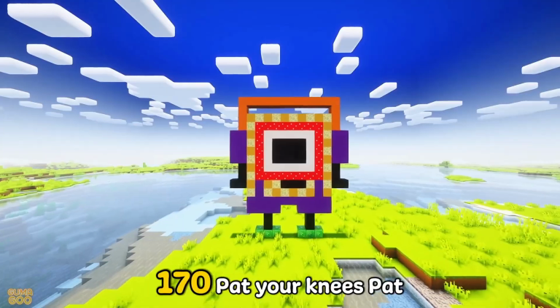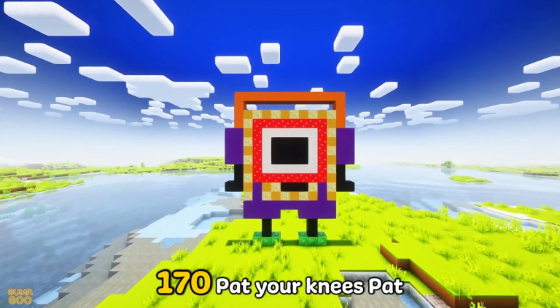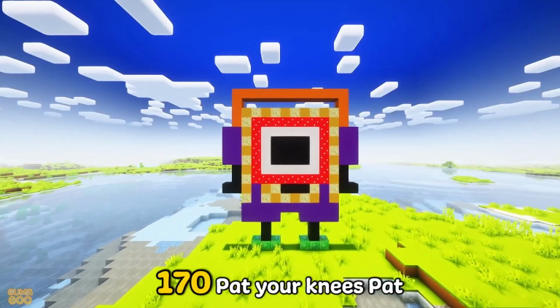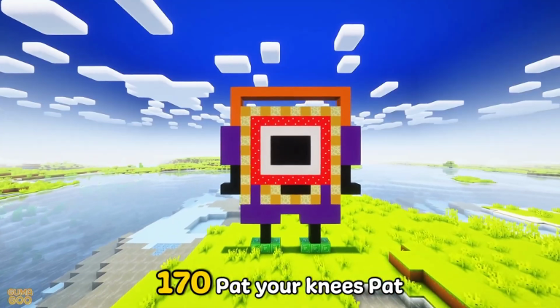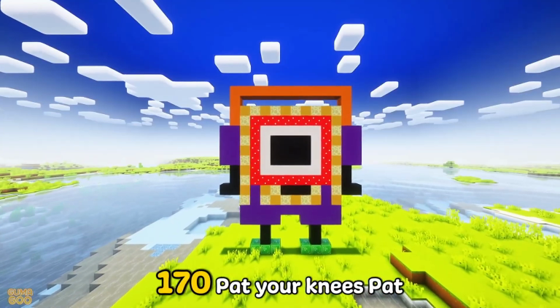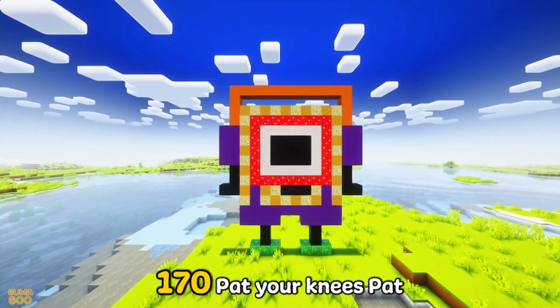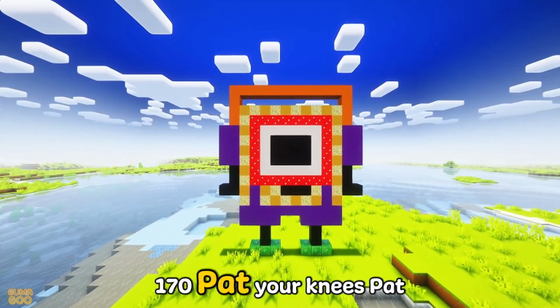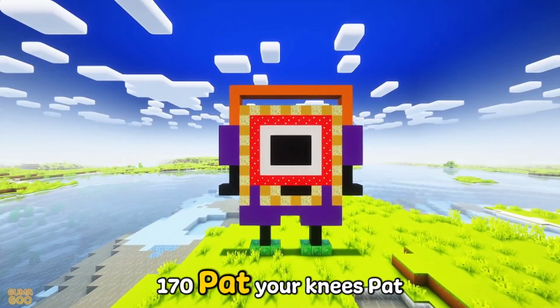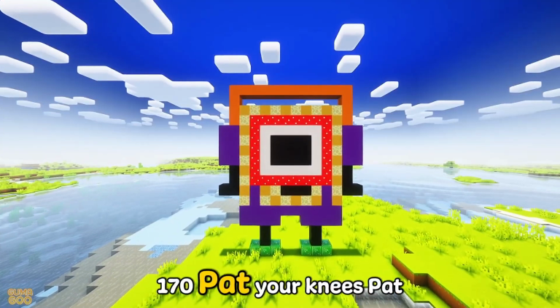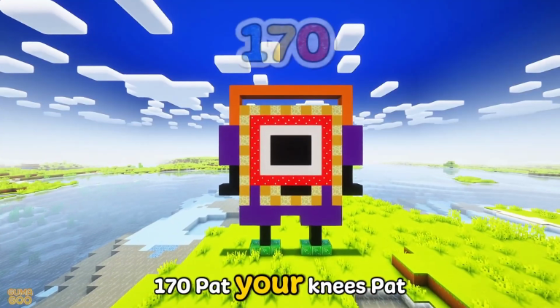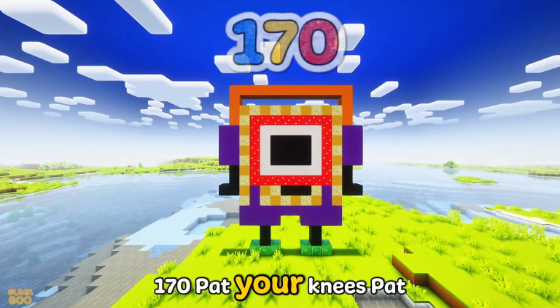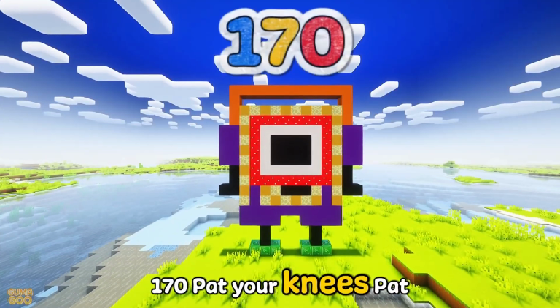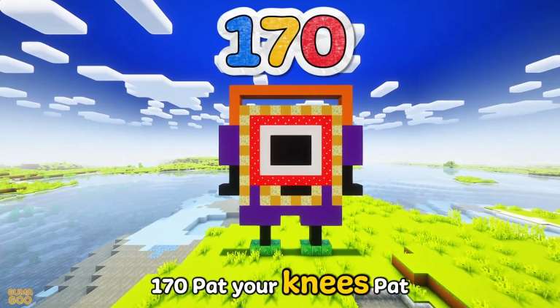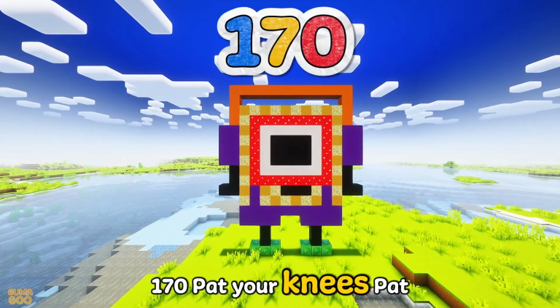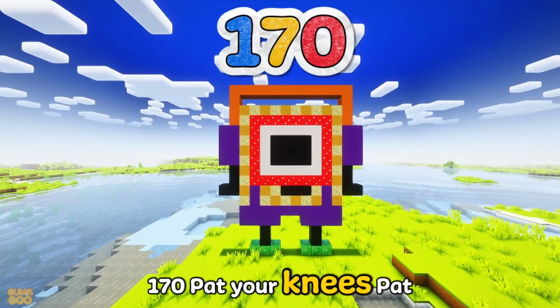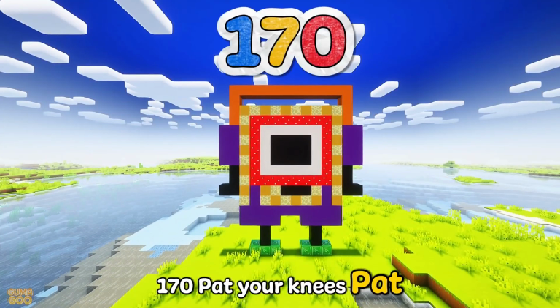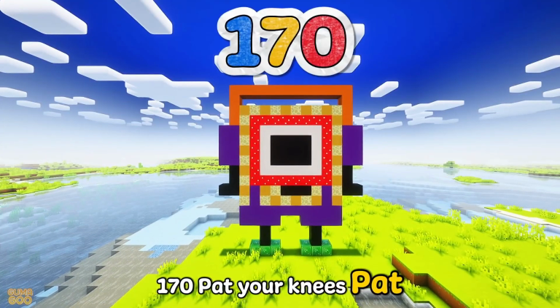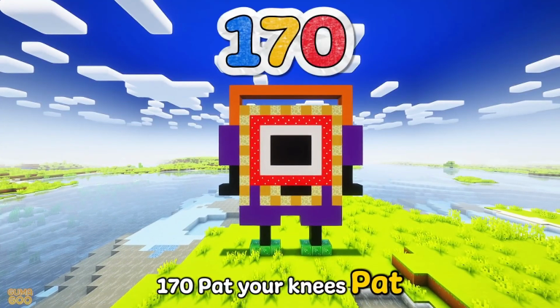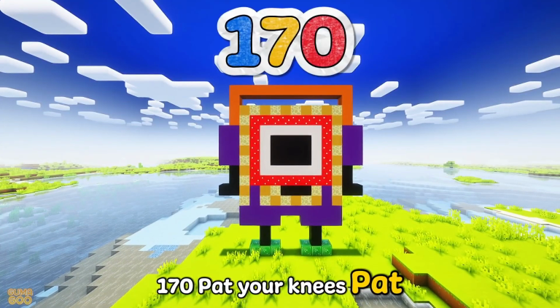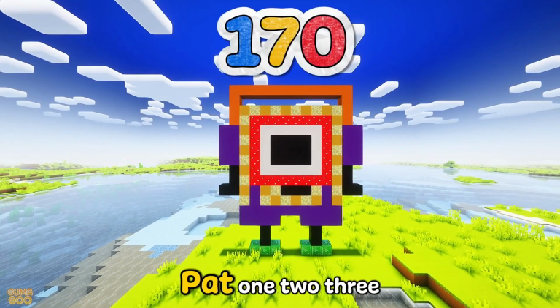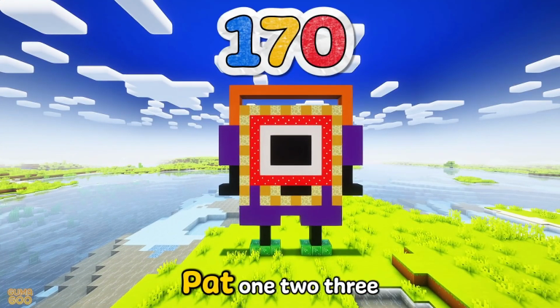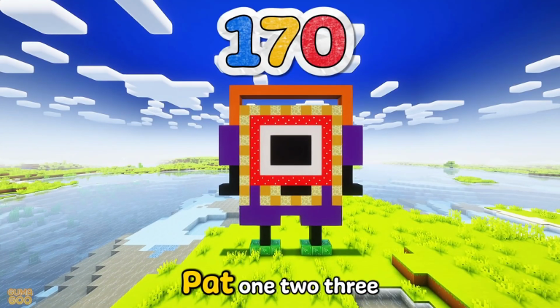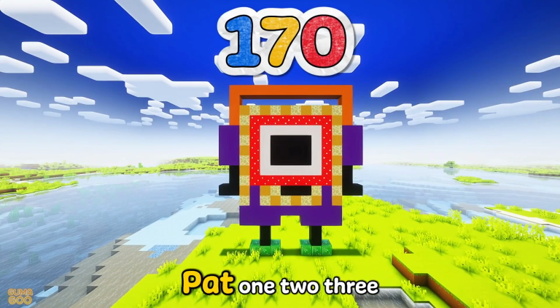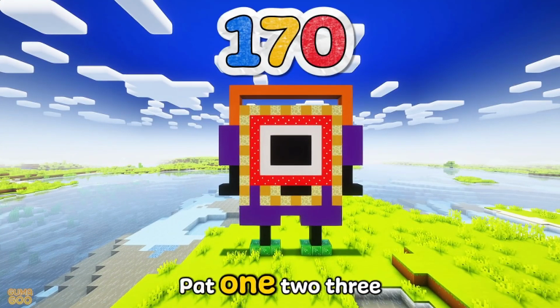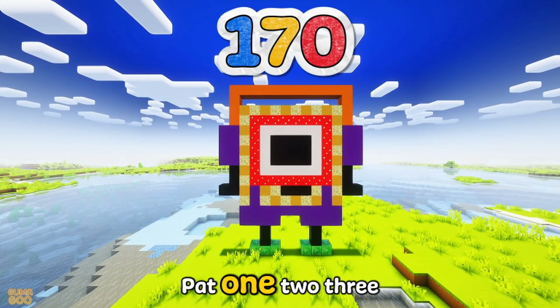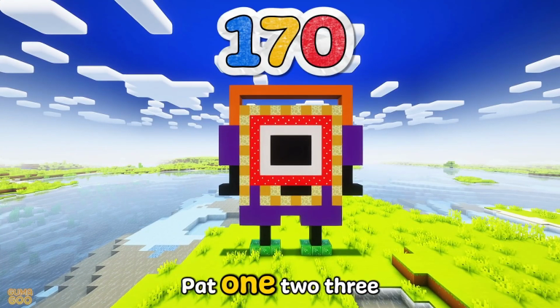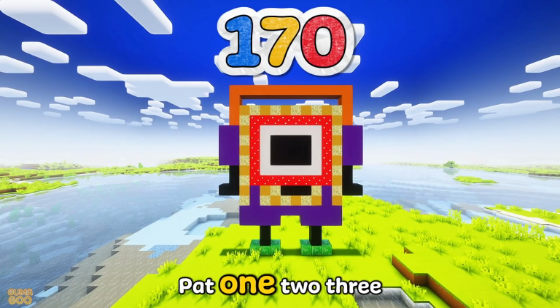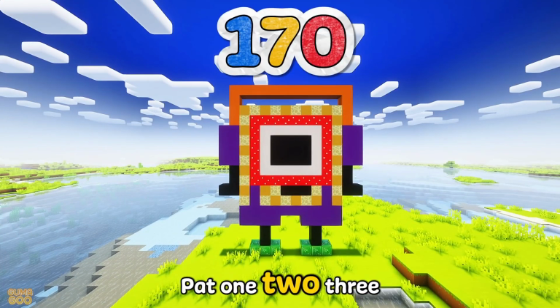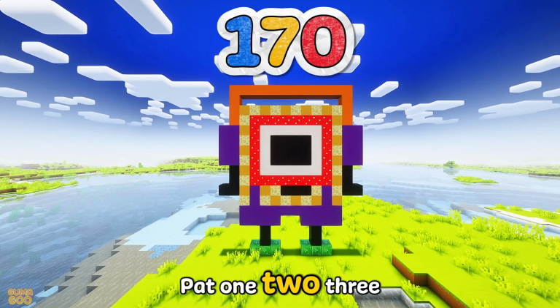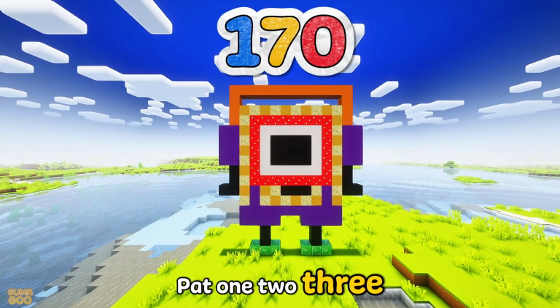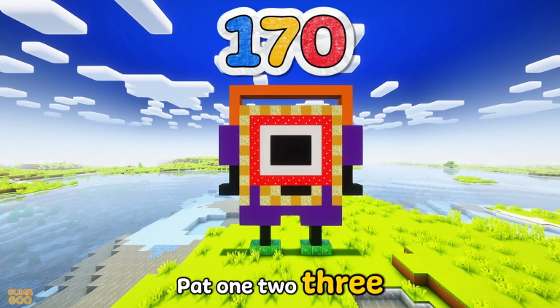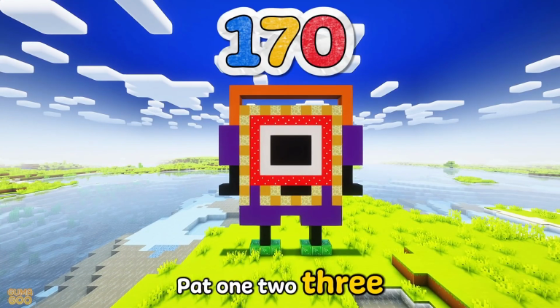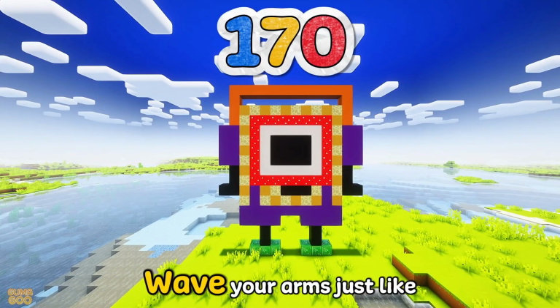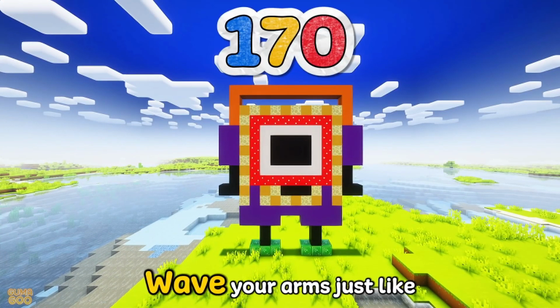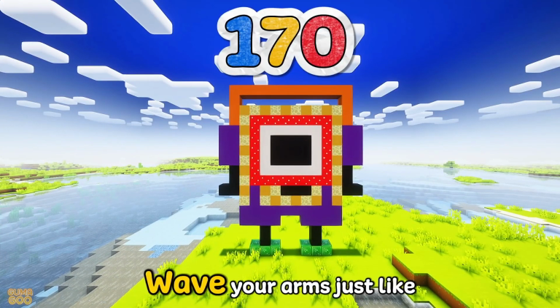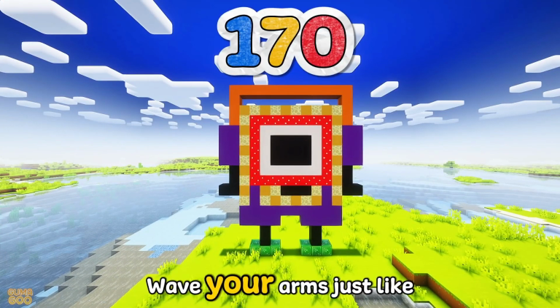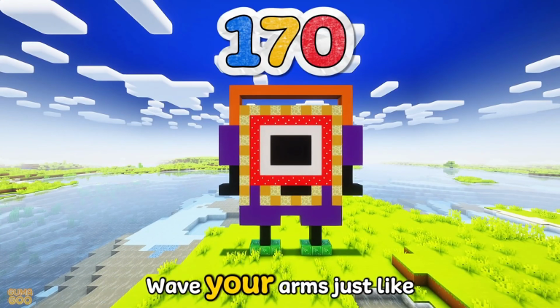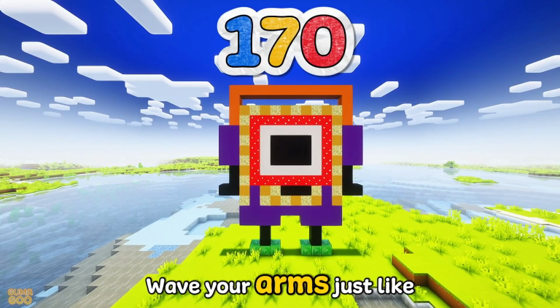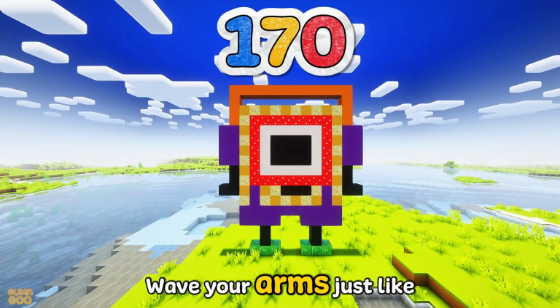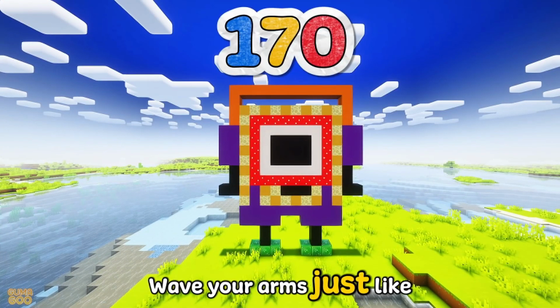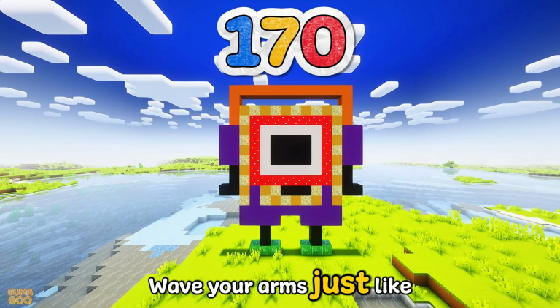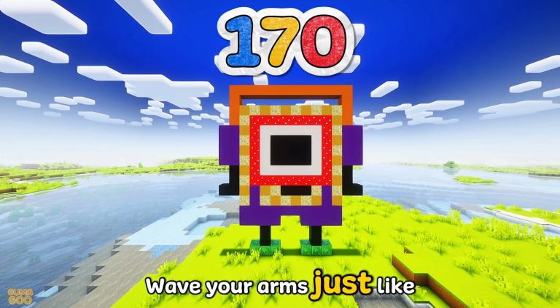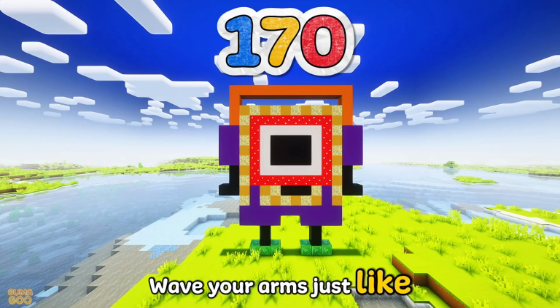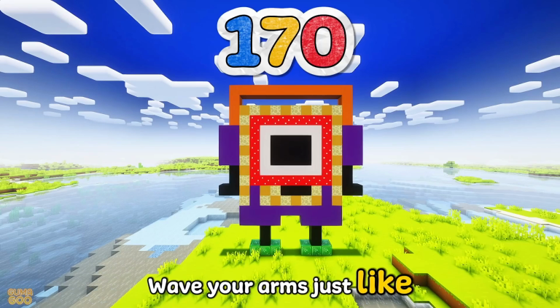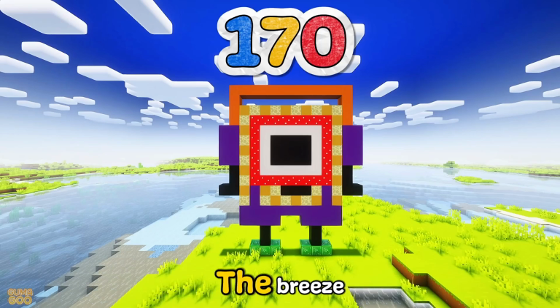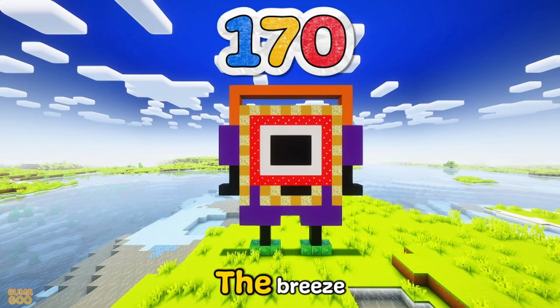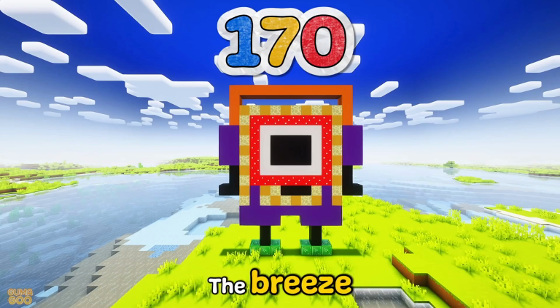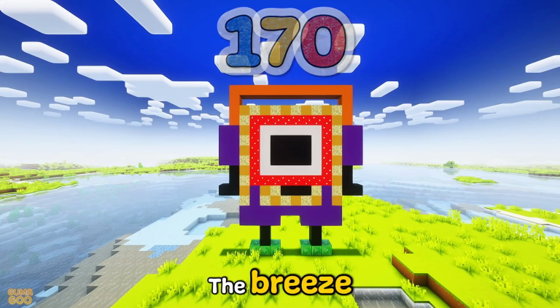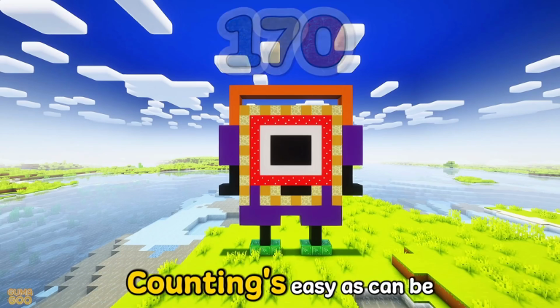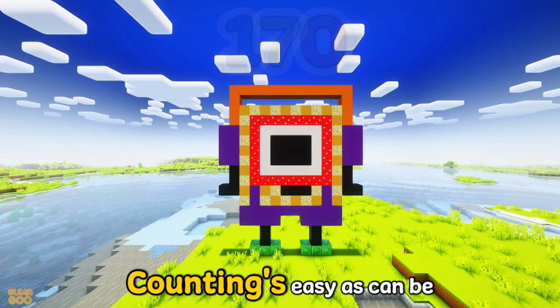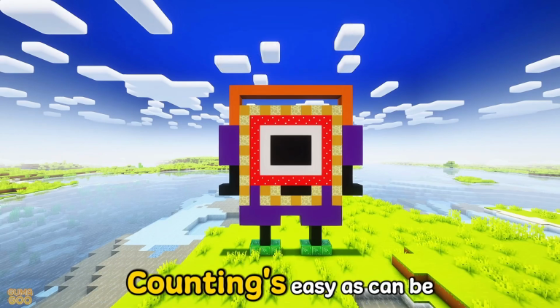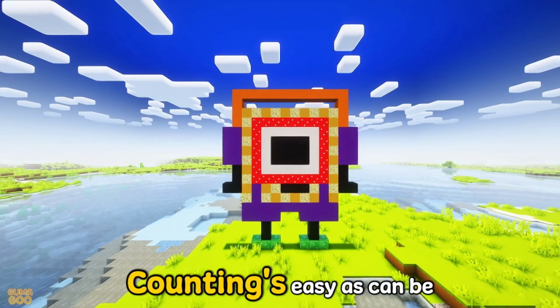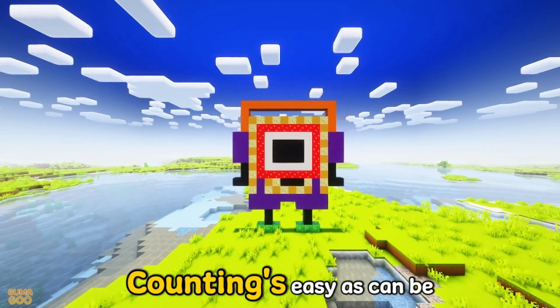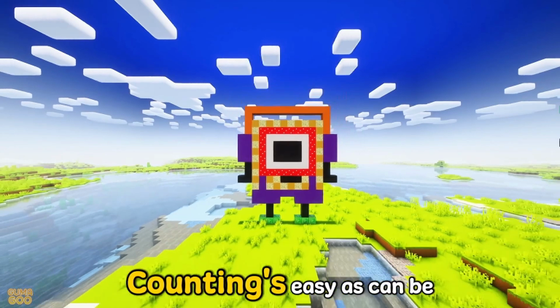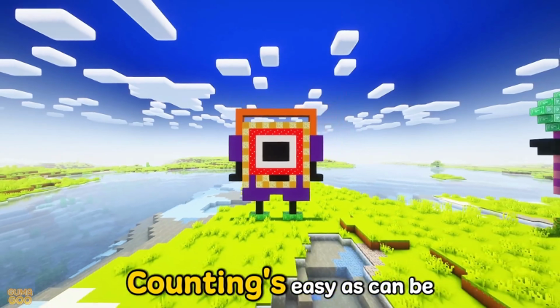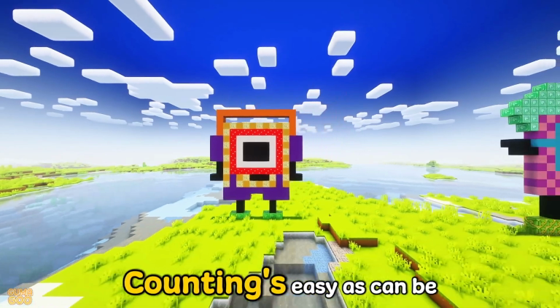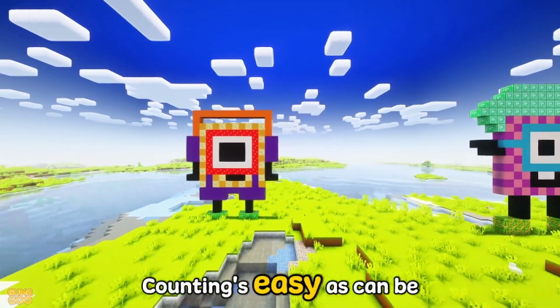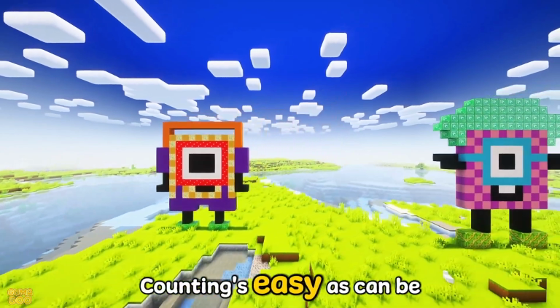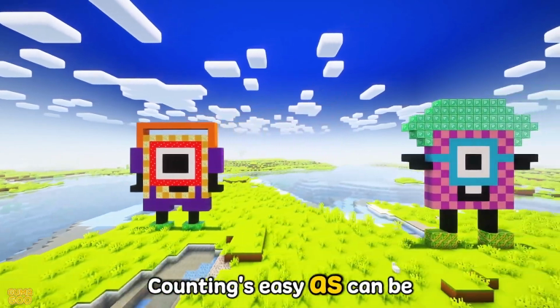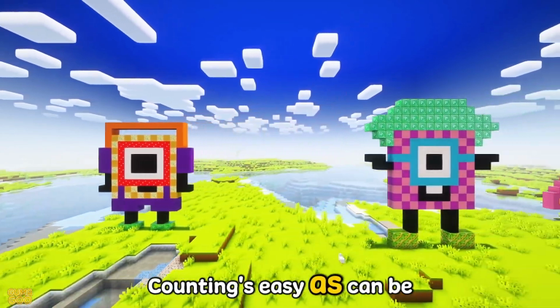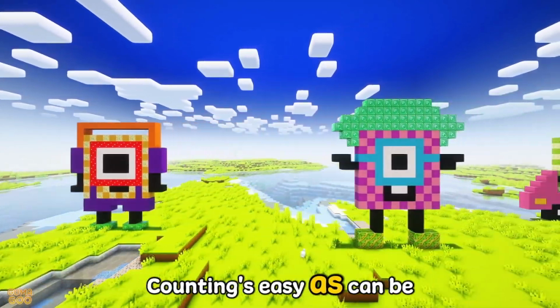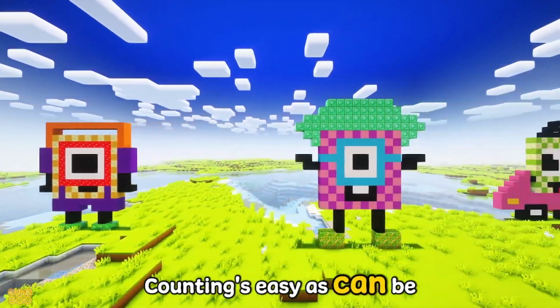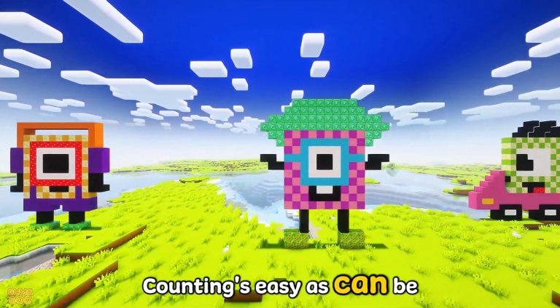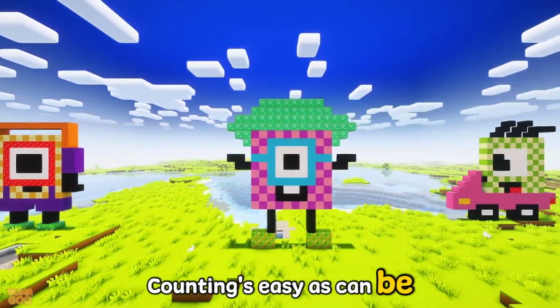170 — pat your knees, pat, pat, one, two, three. Wave your arms just like the breeze, counting's easy as can be.